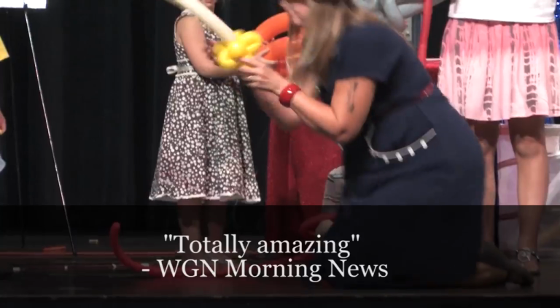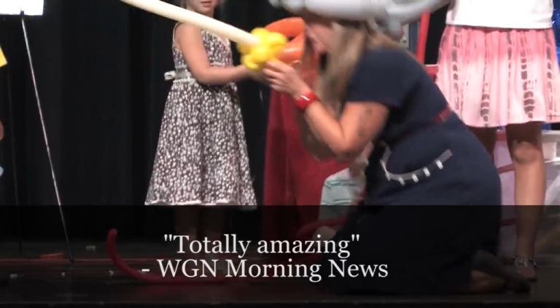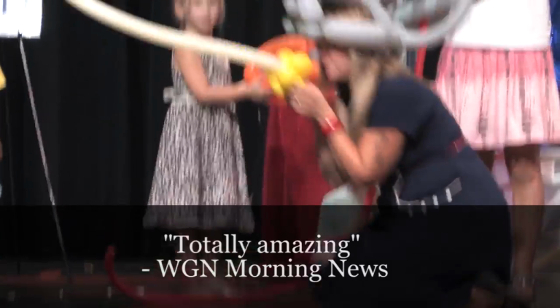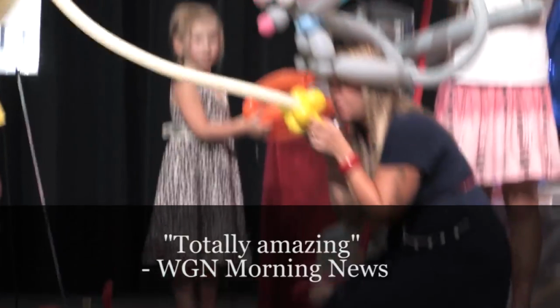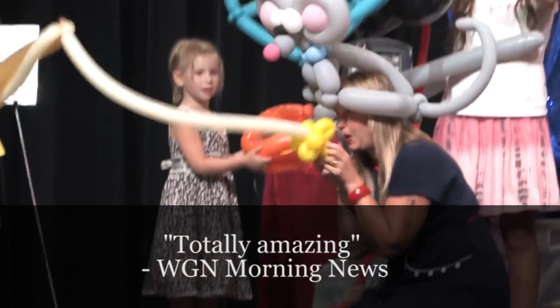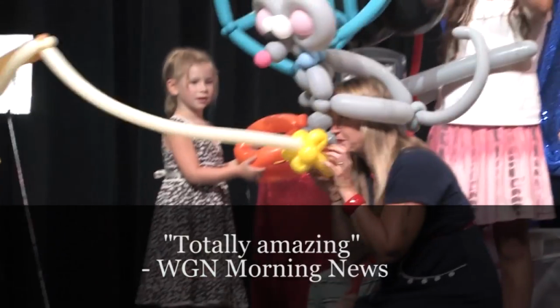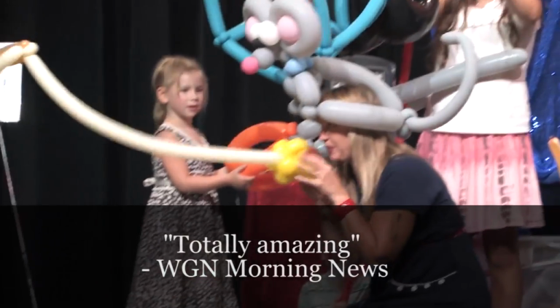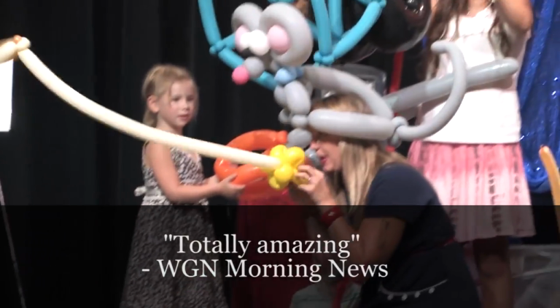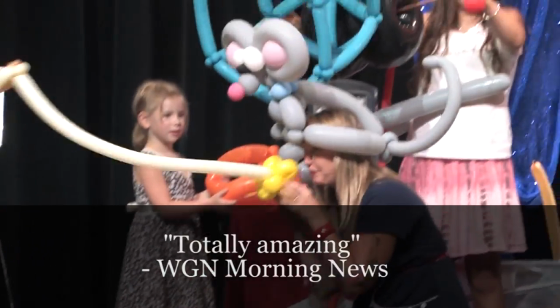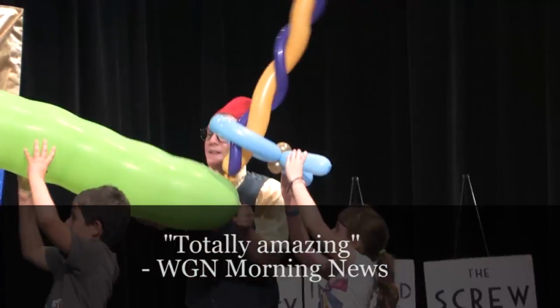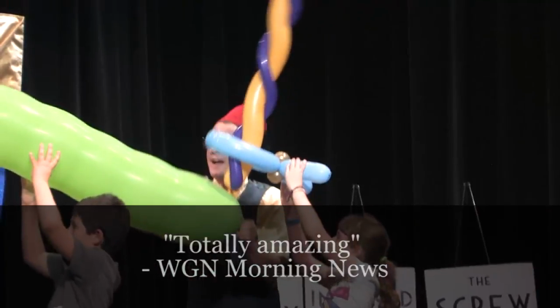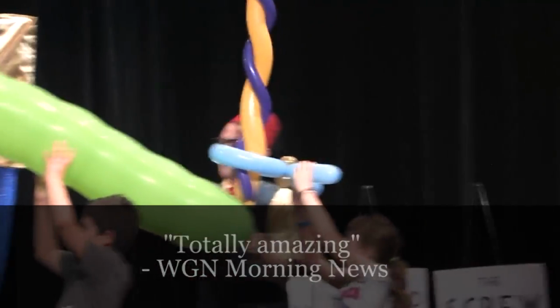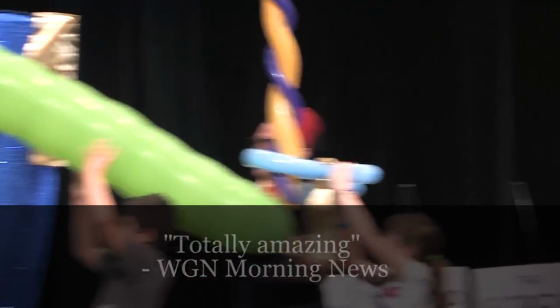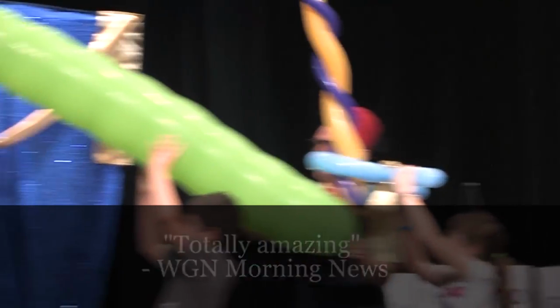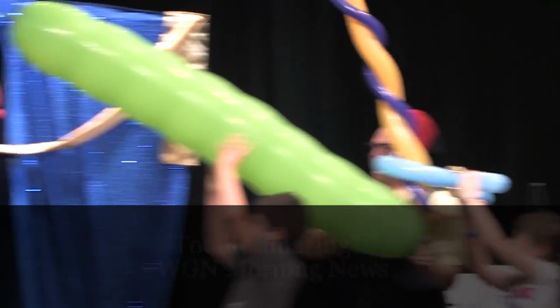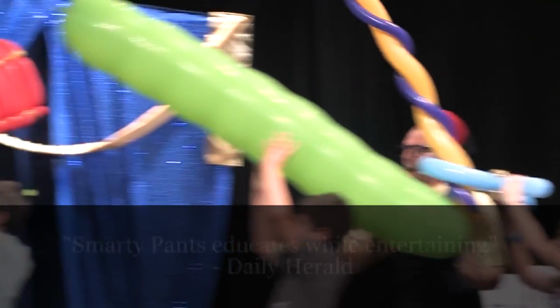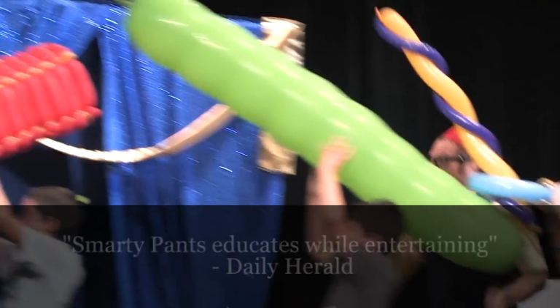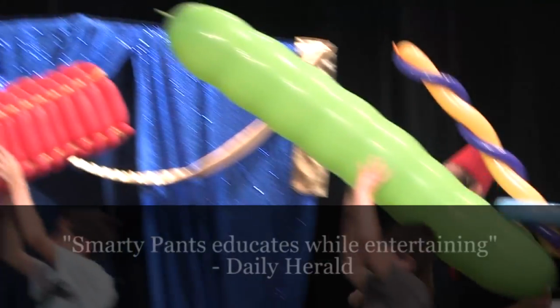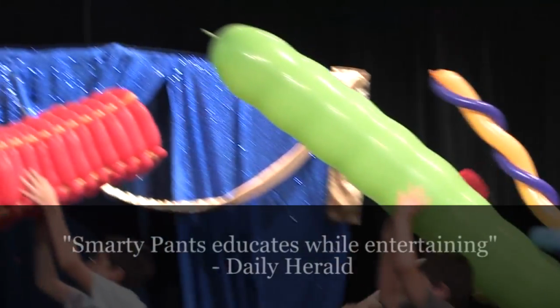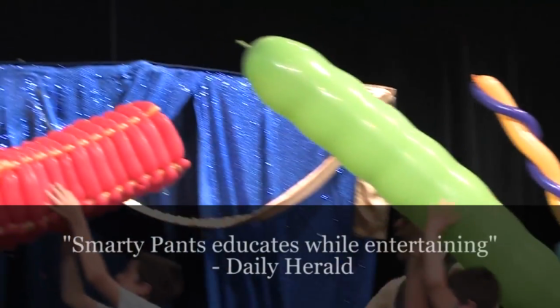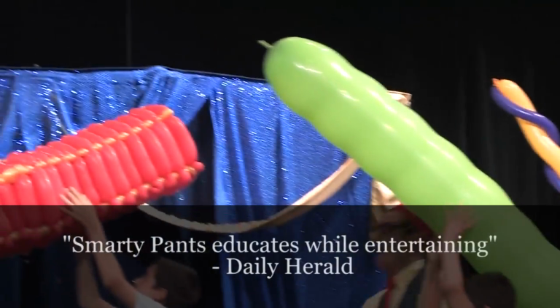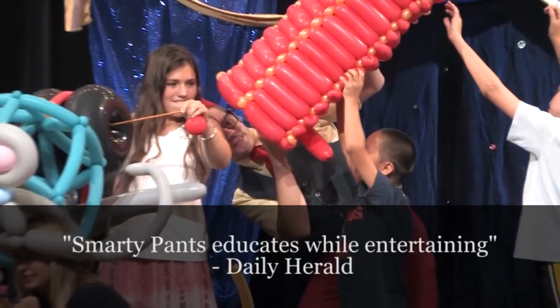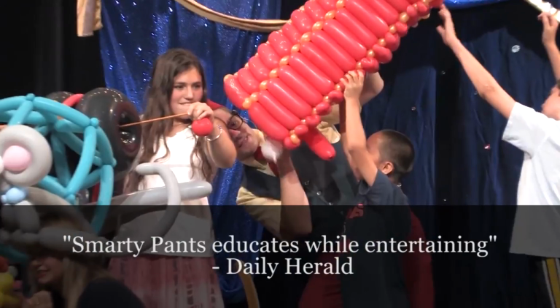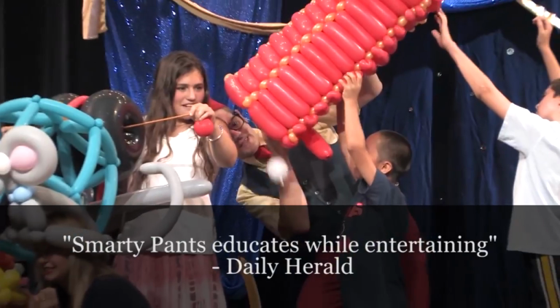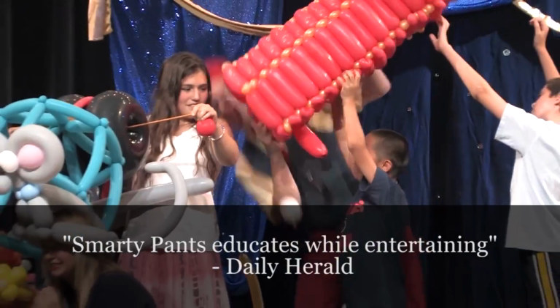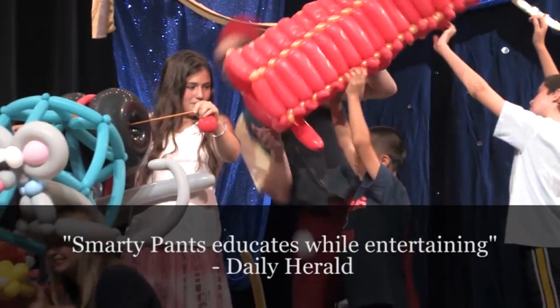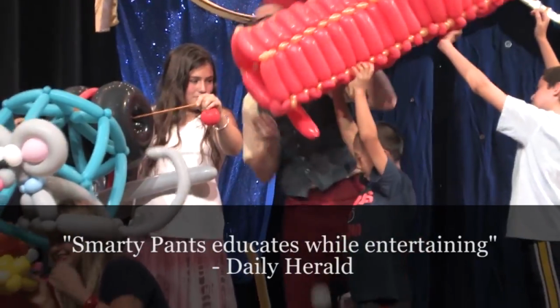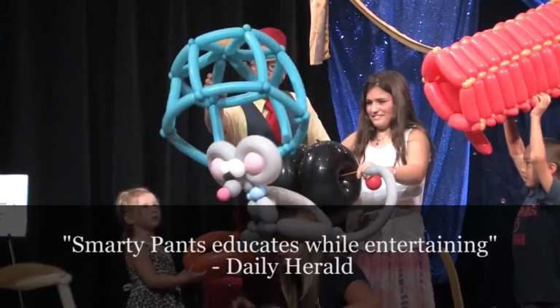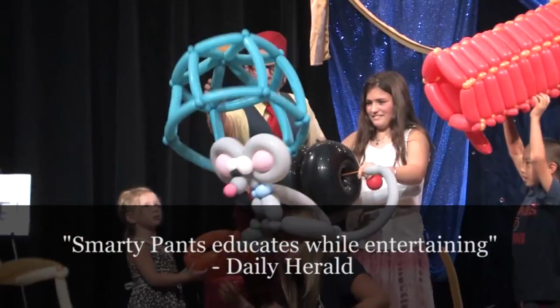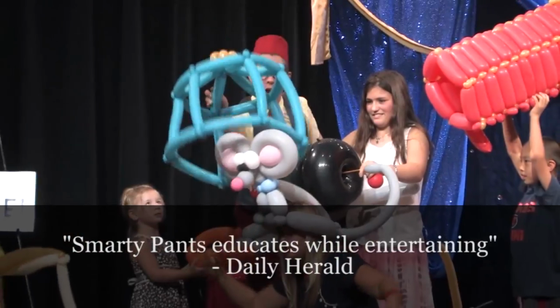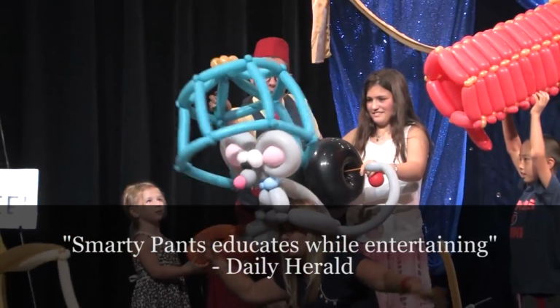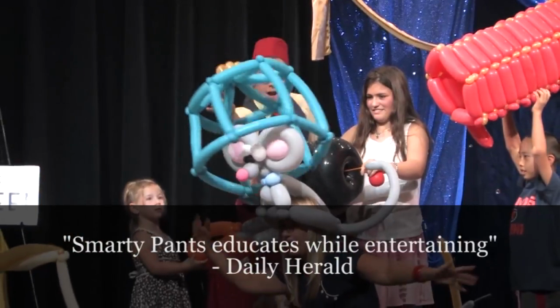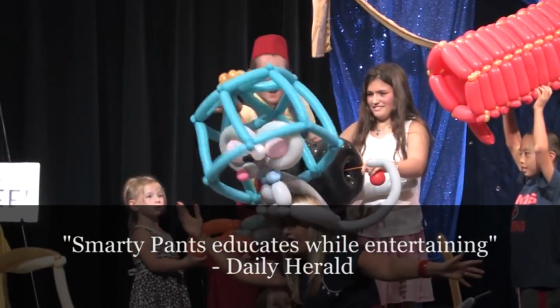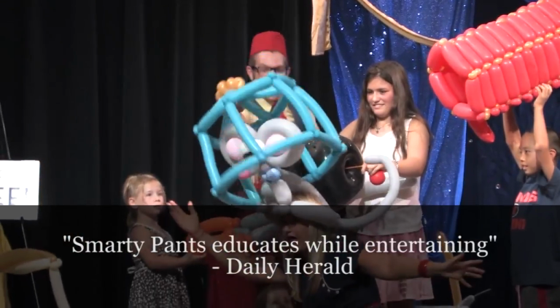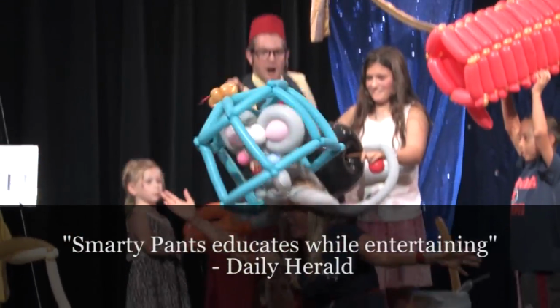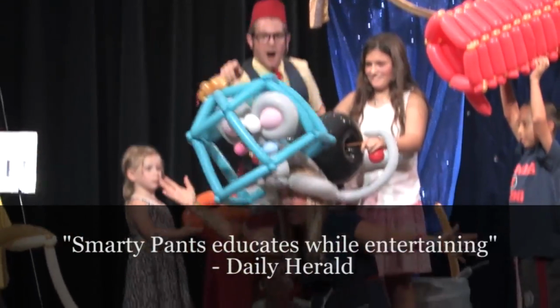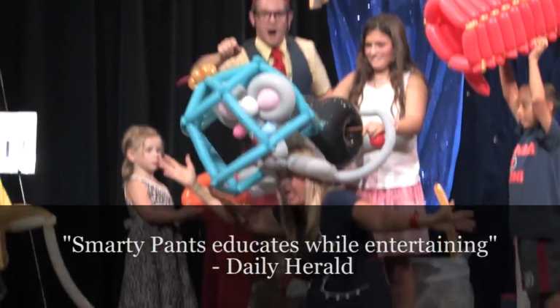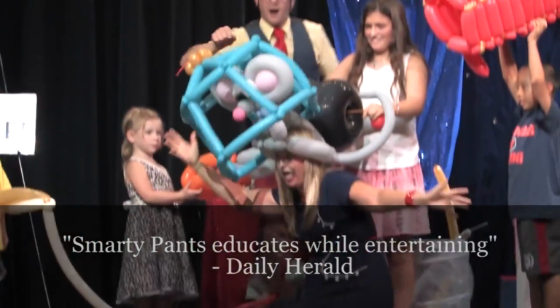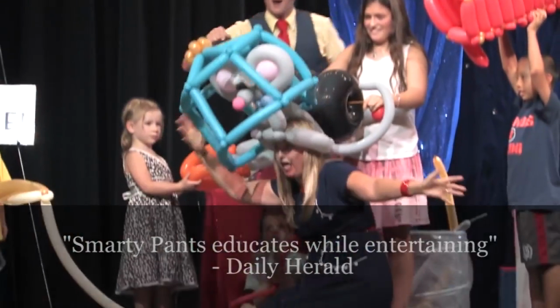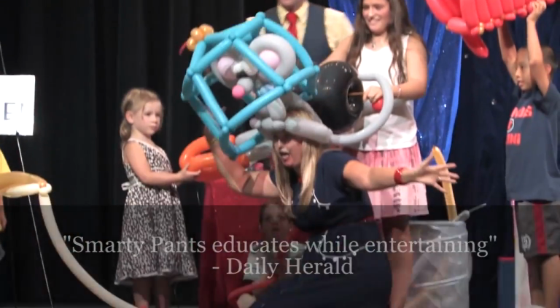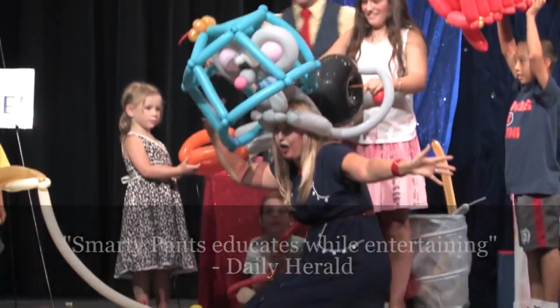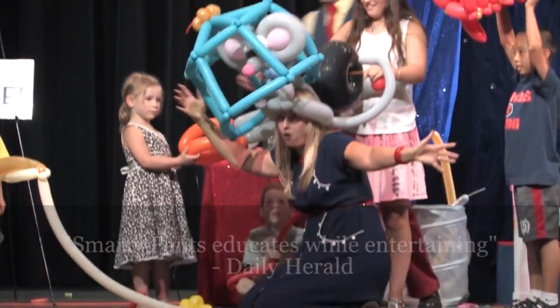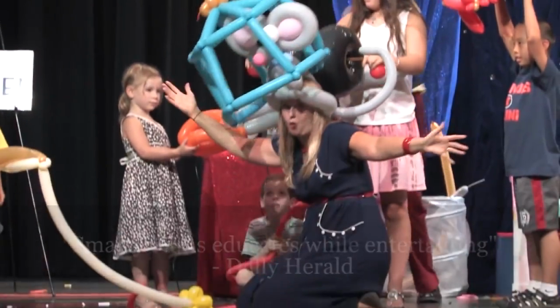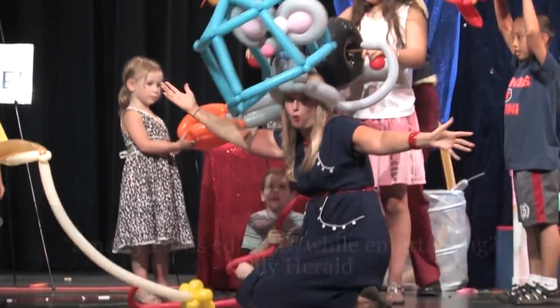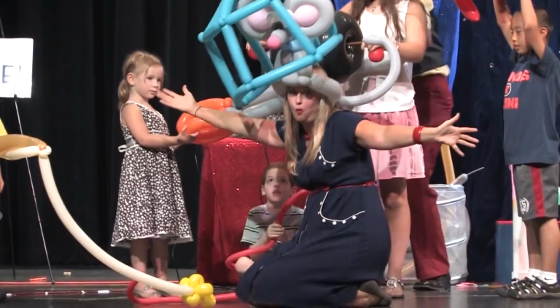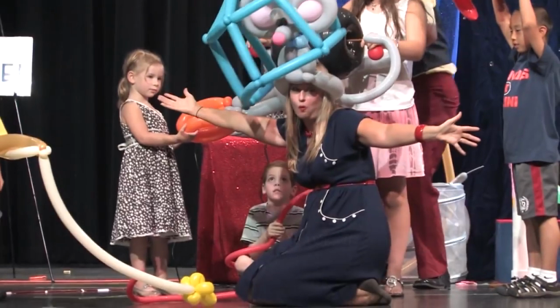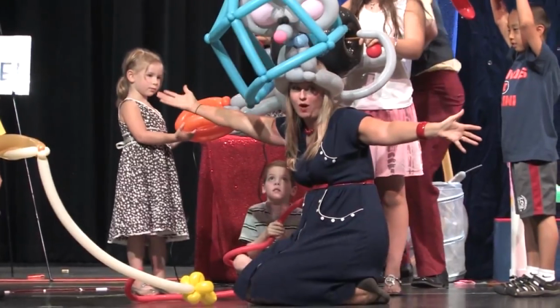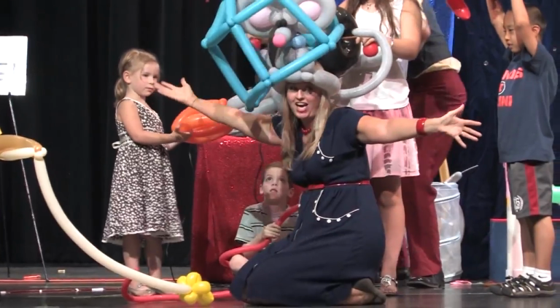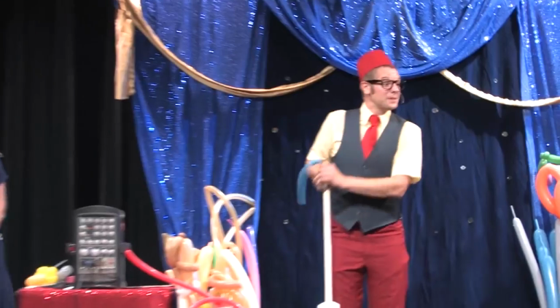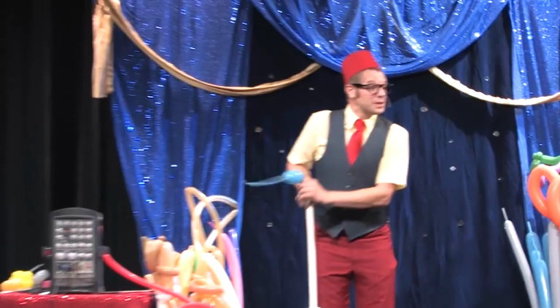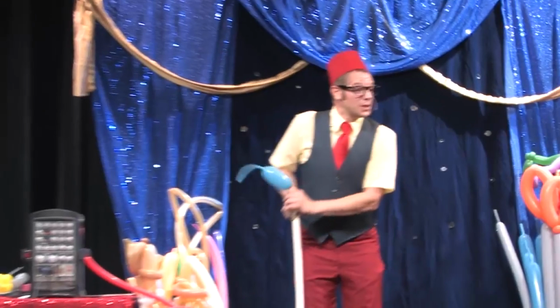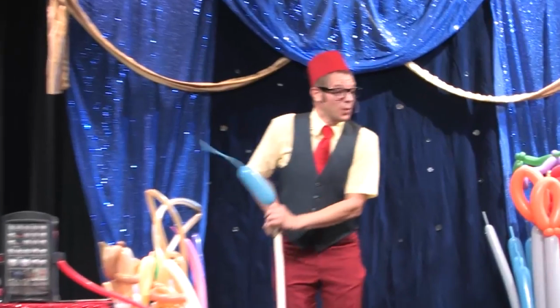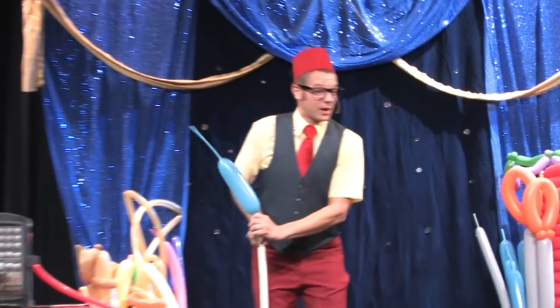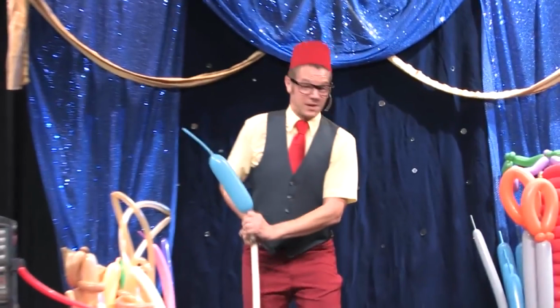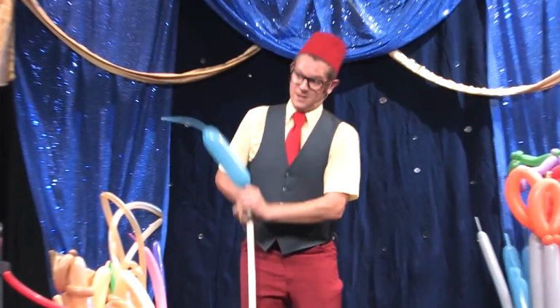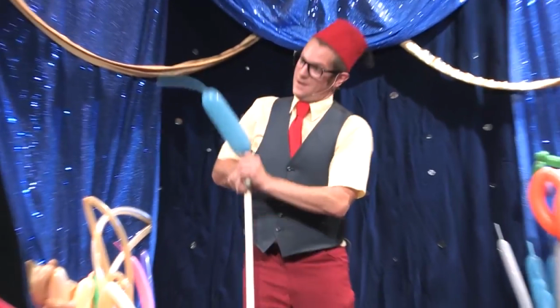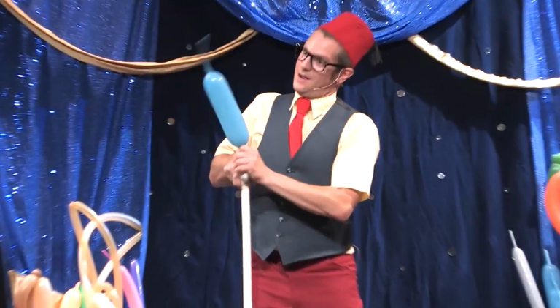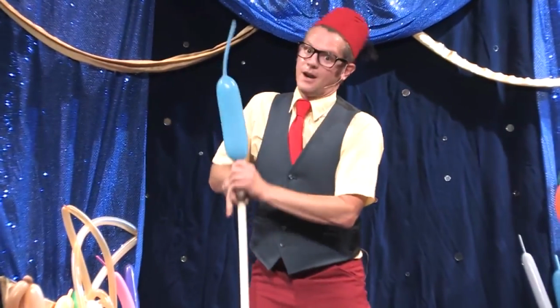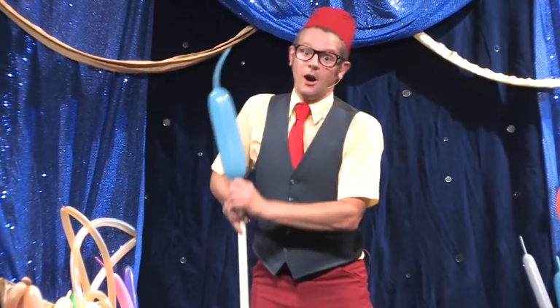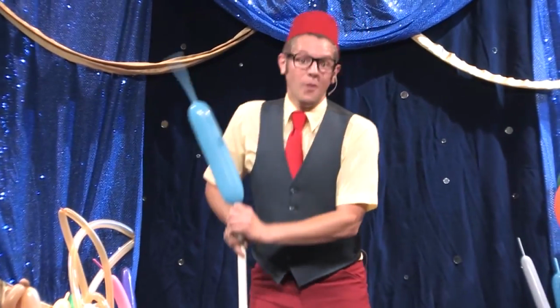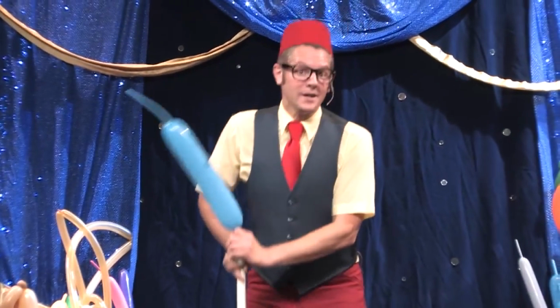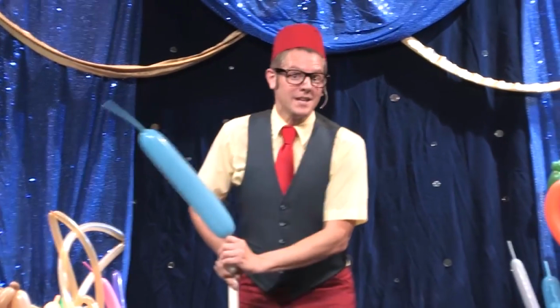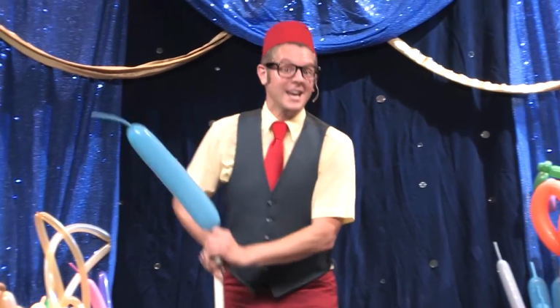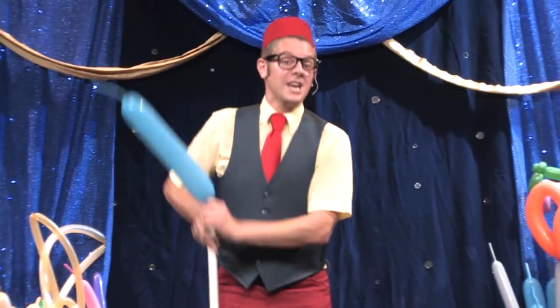By the show's close, these five simple machines are linked together to form a giant working mousetrap to catch a pesky runaway mouse. It's an amazing finale that no student will ever forget.